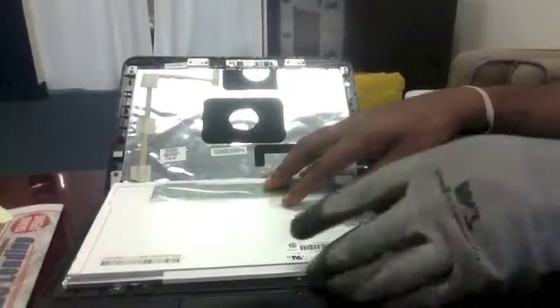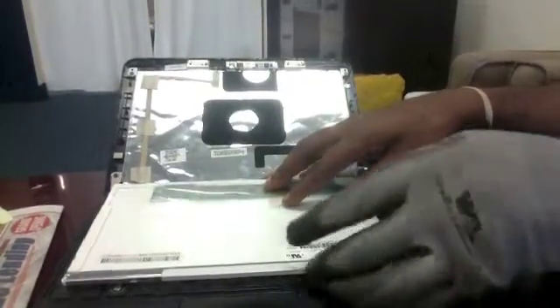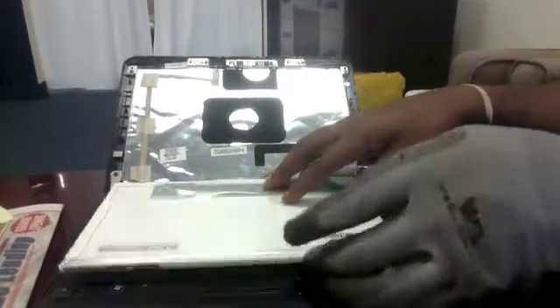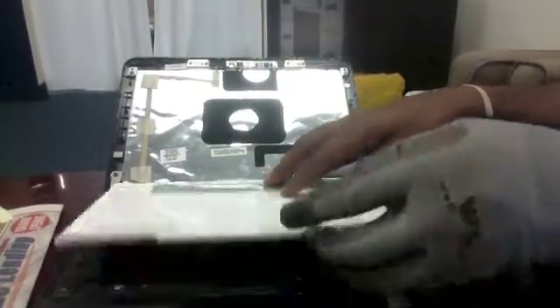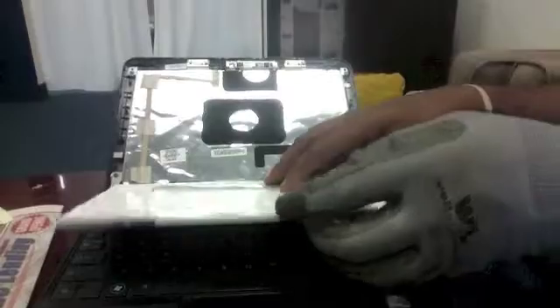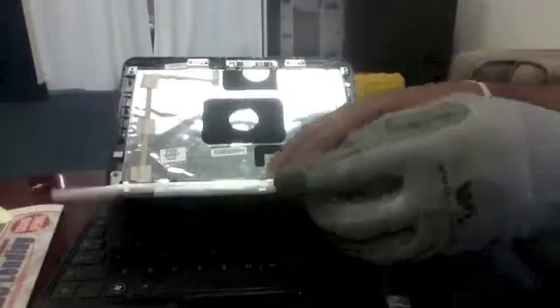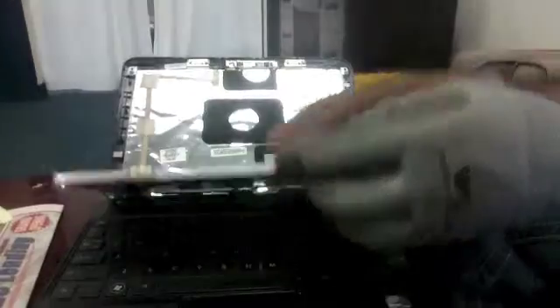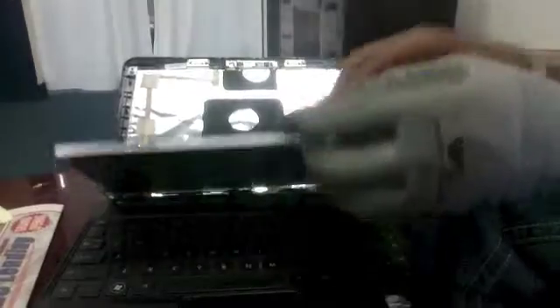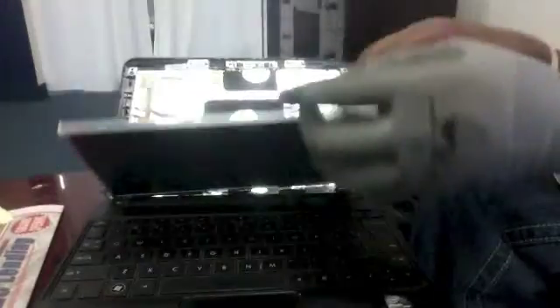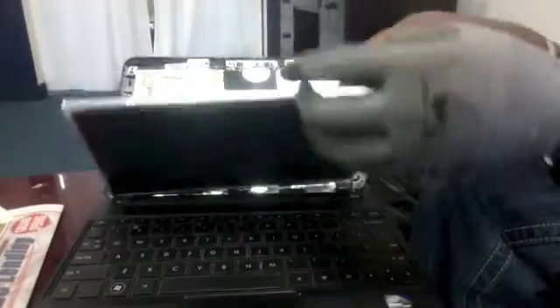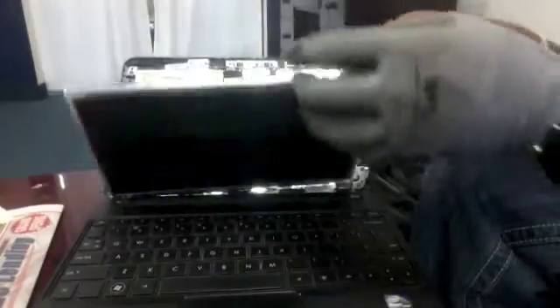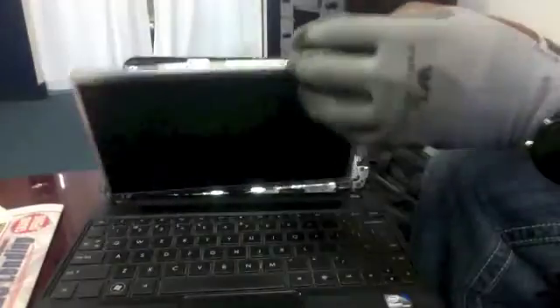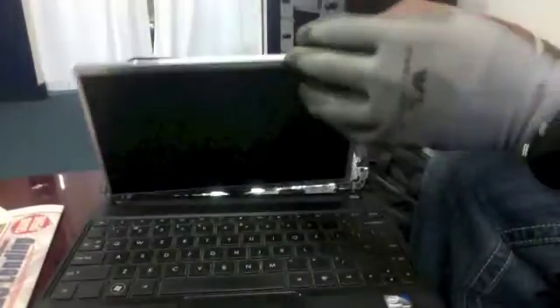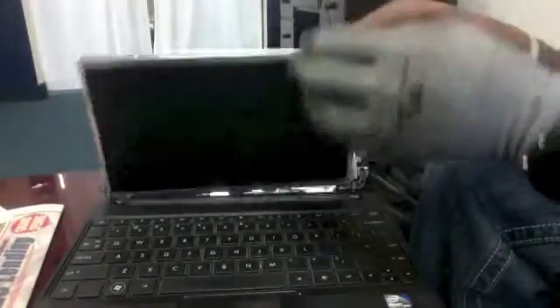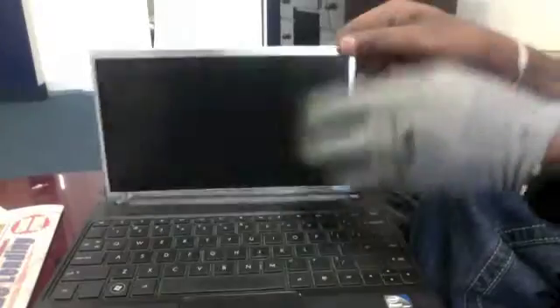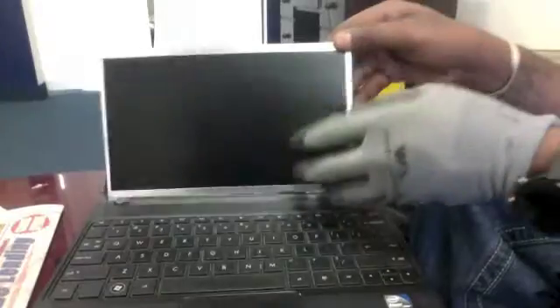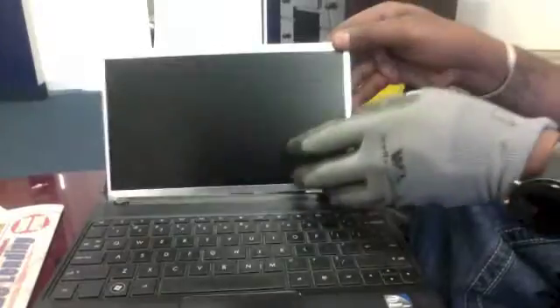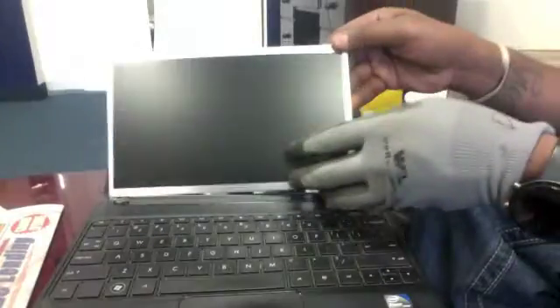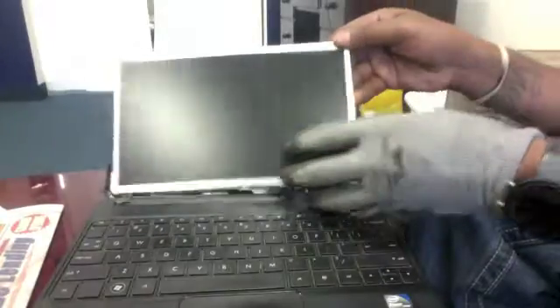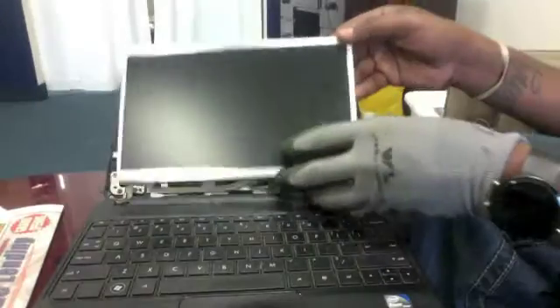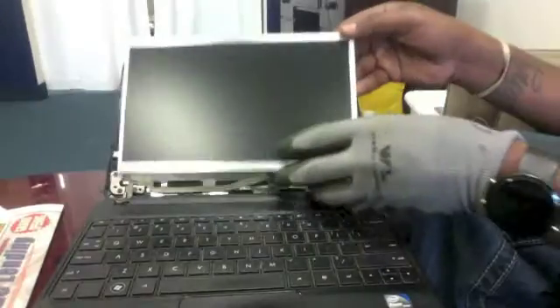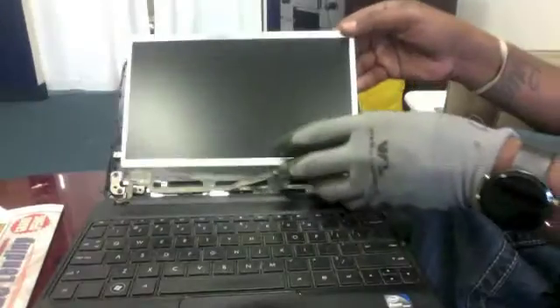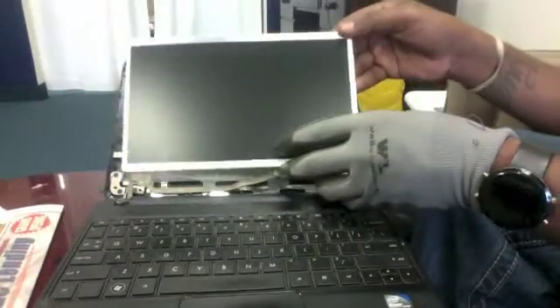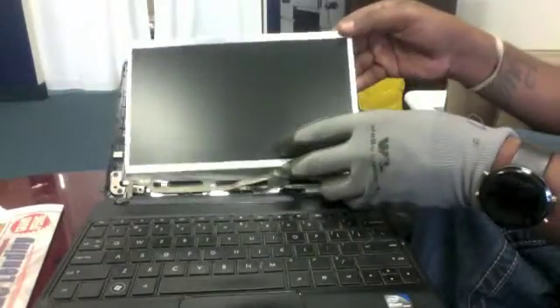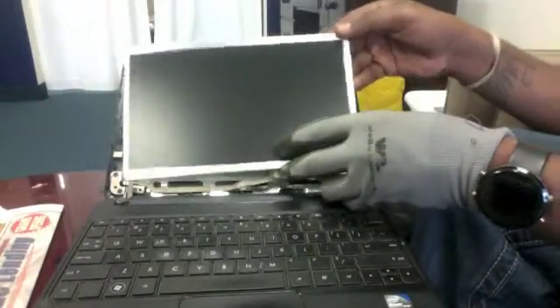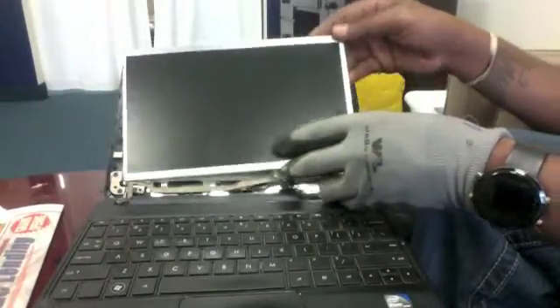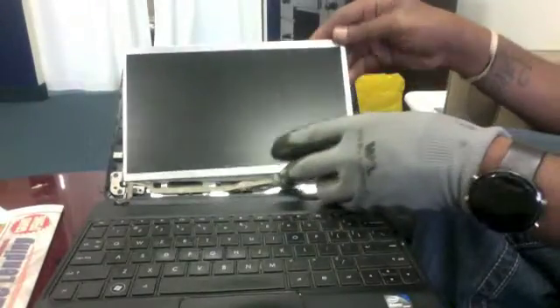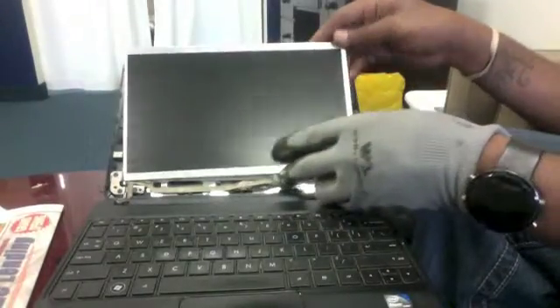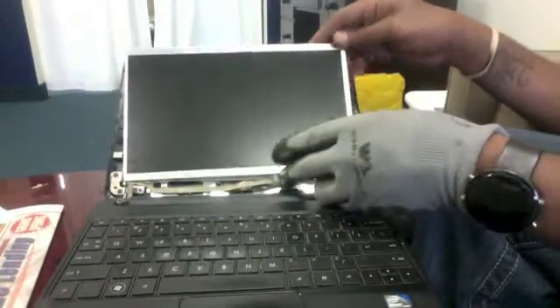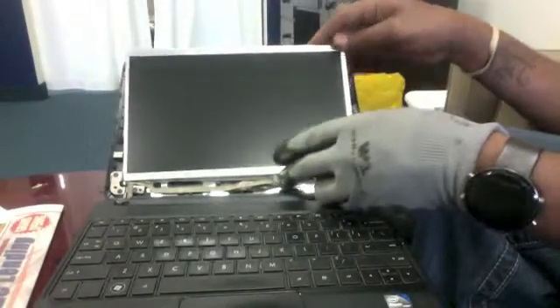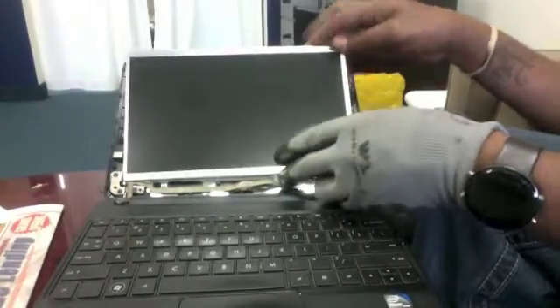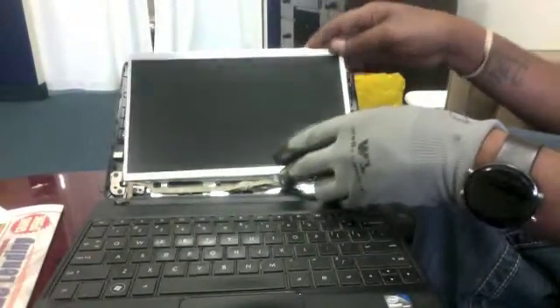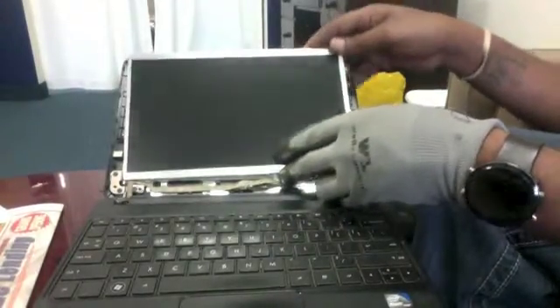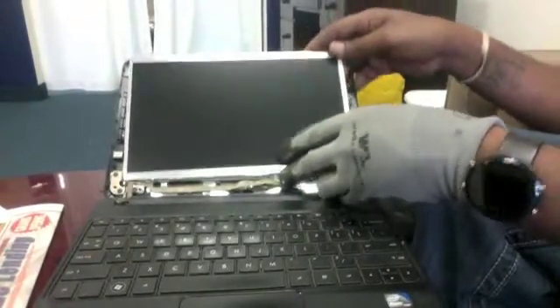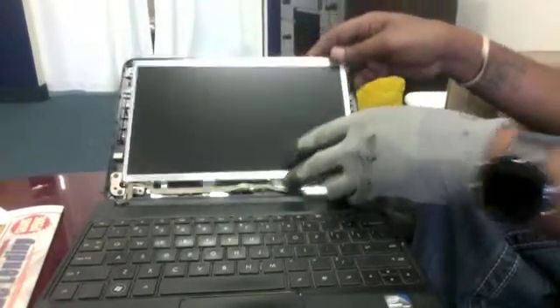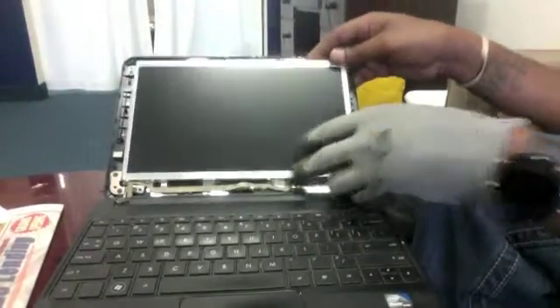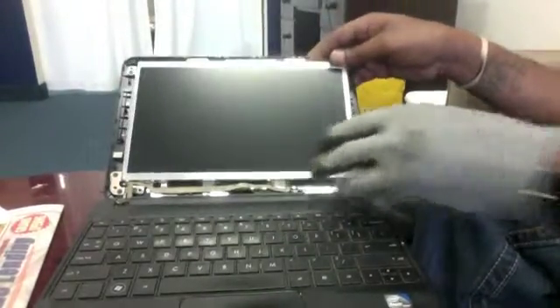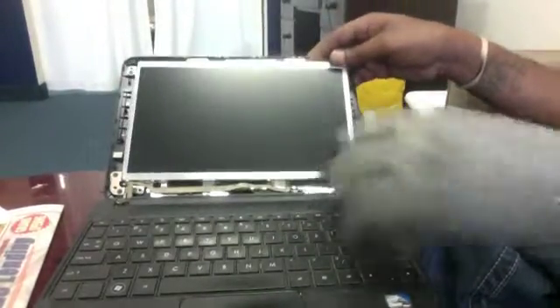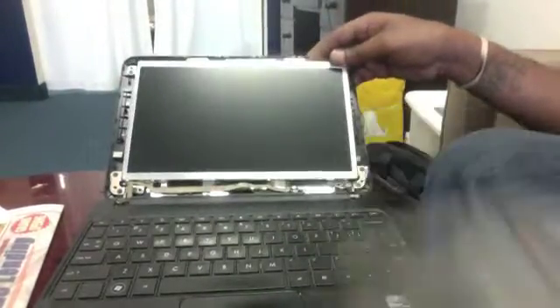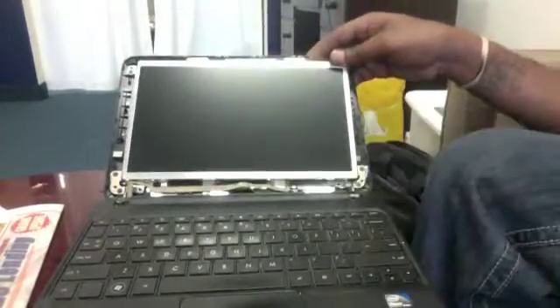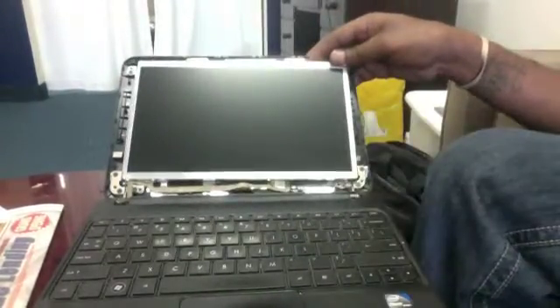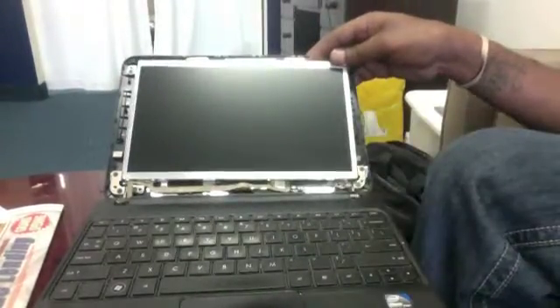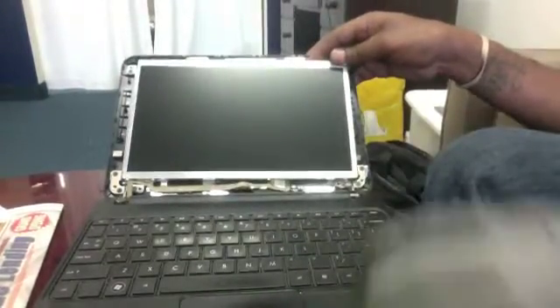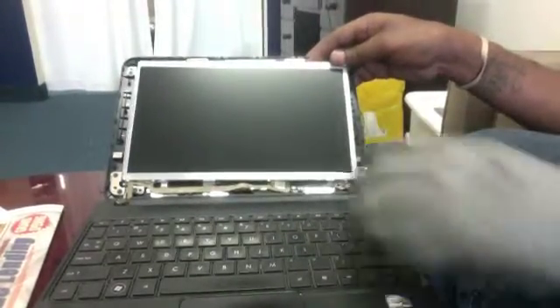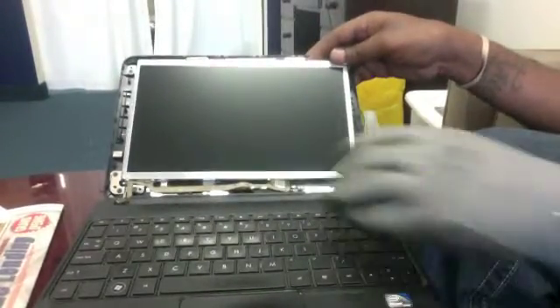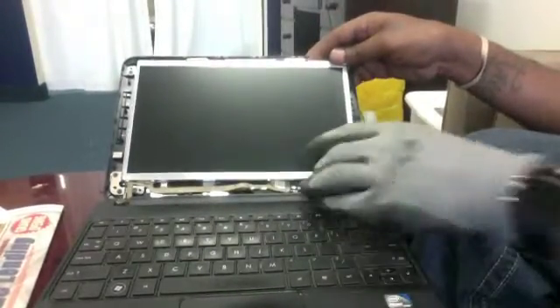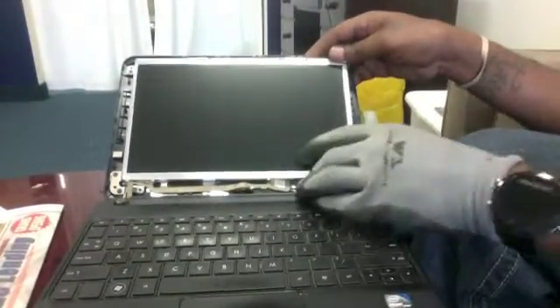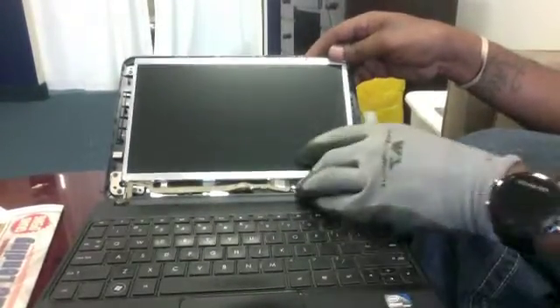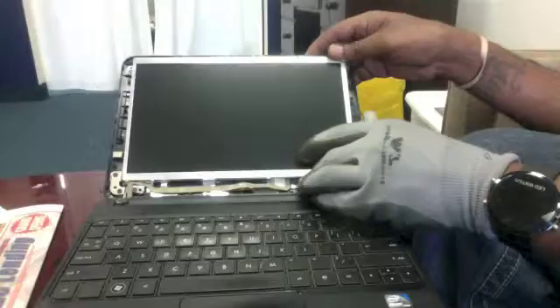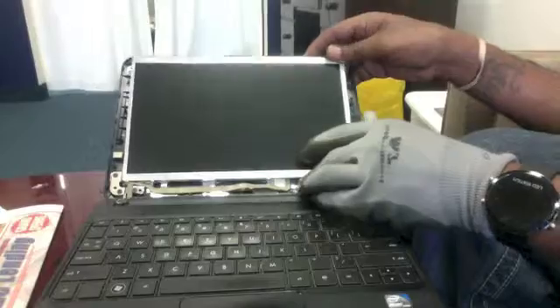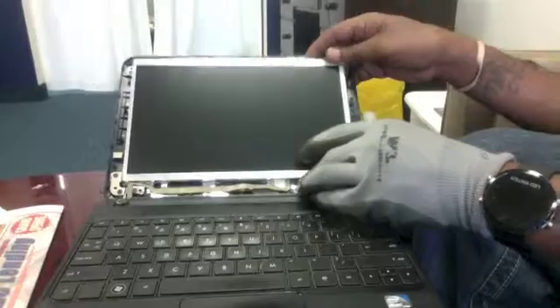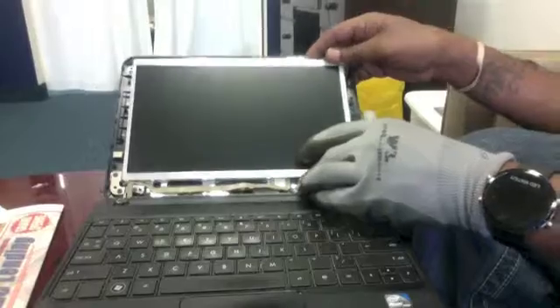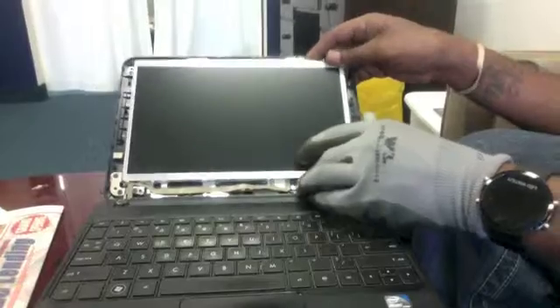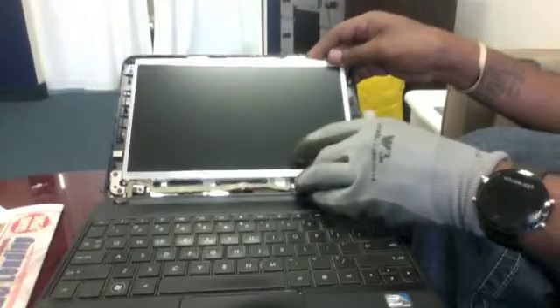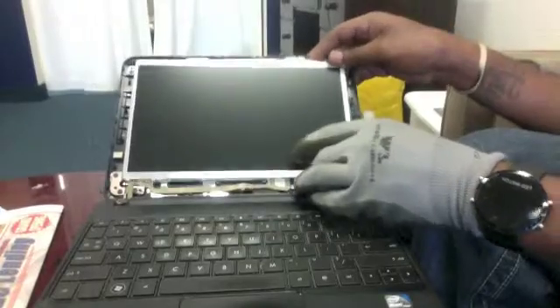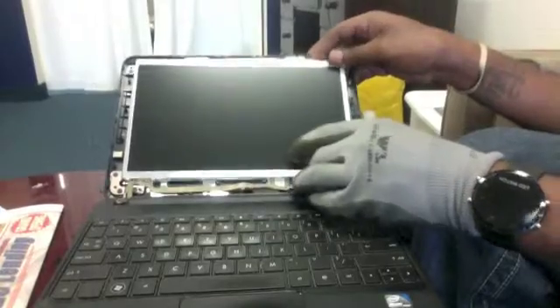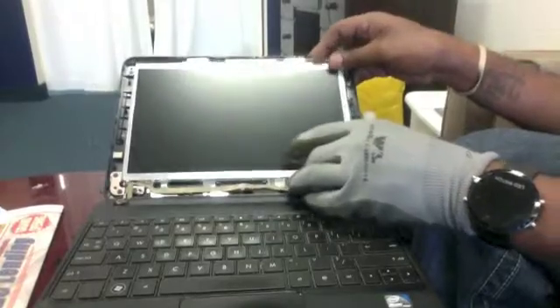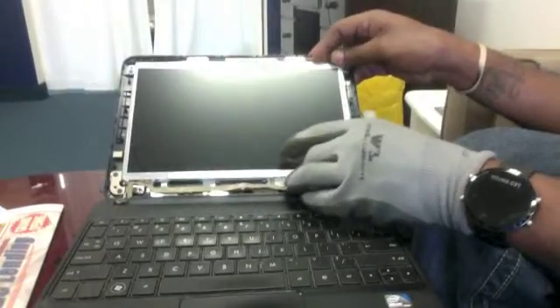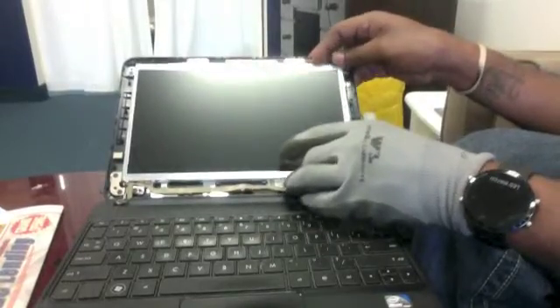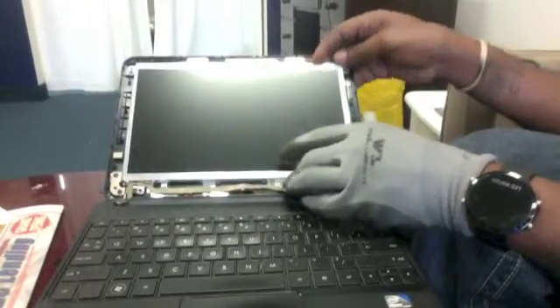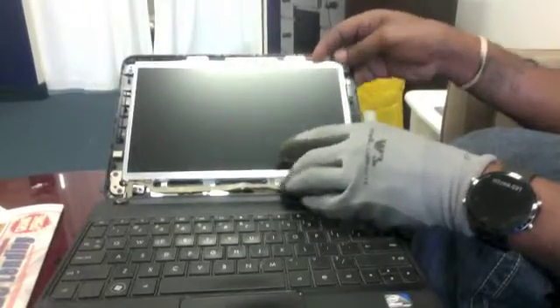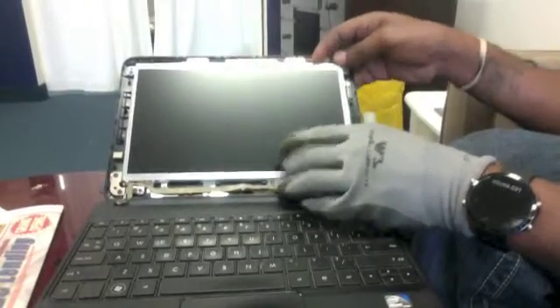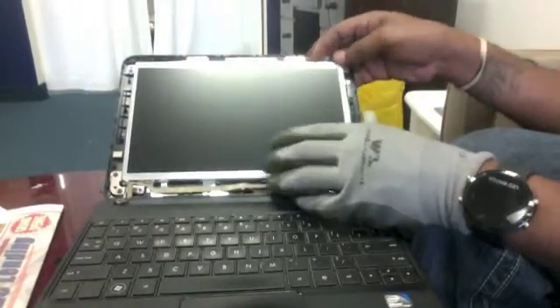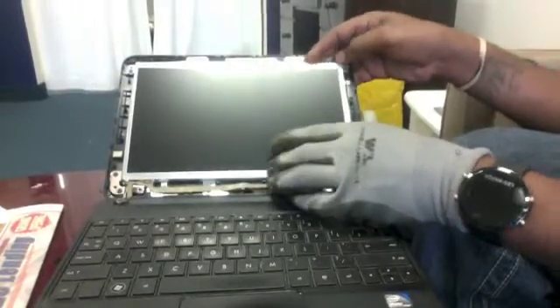Once you have confirmed that the LCD cable is firmly into position, you can now place the LCD back into its place.